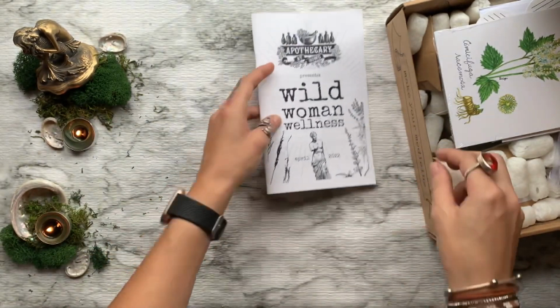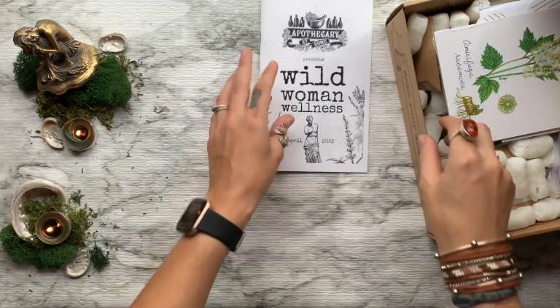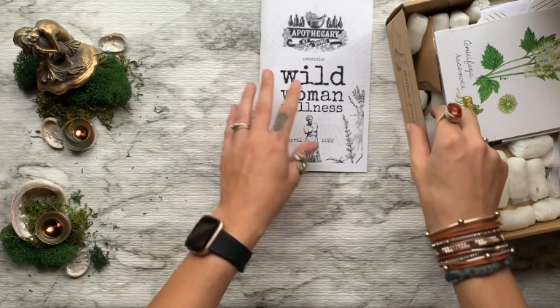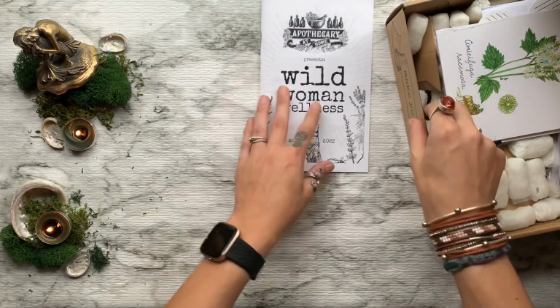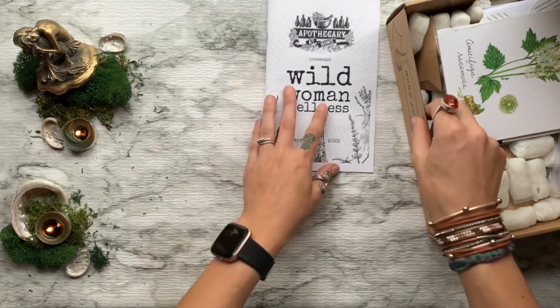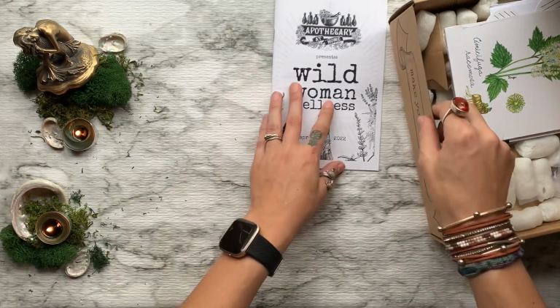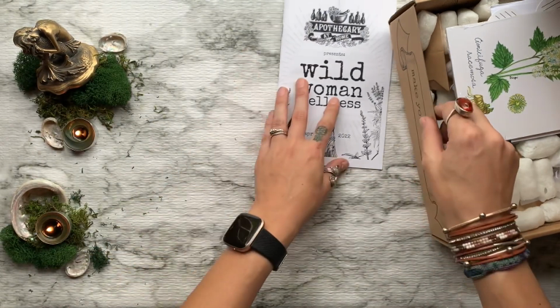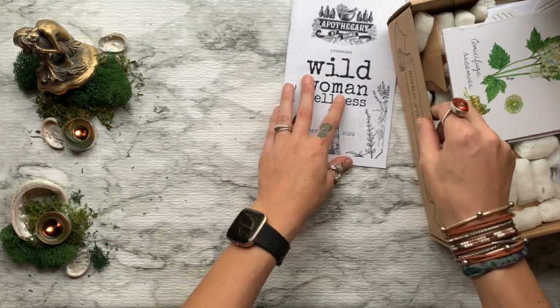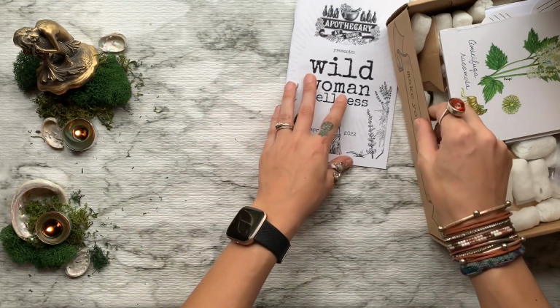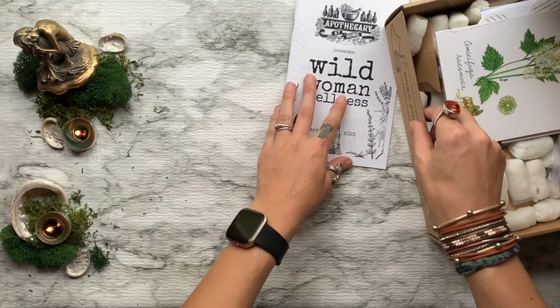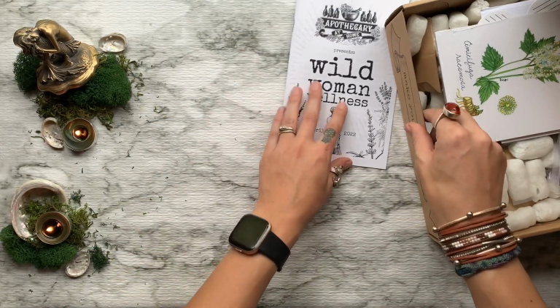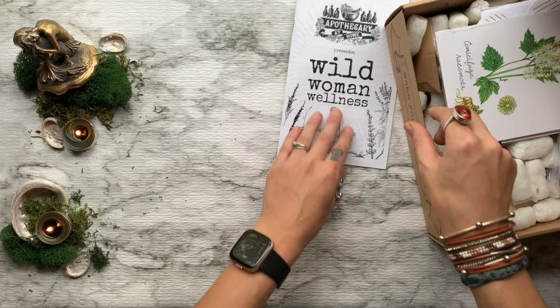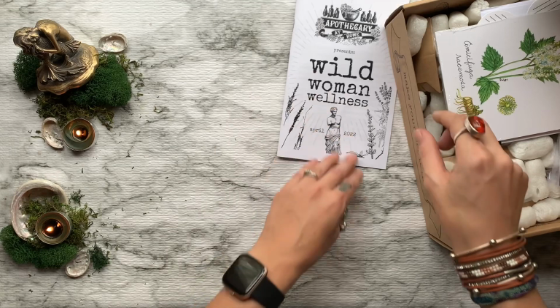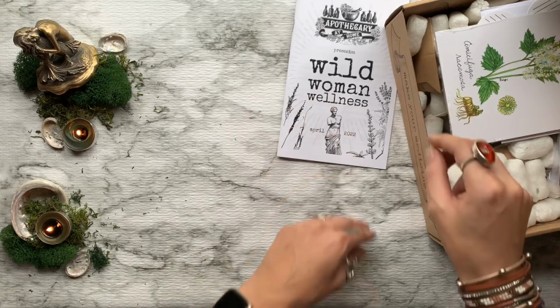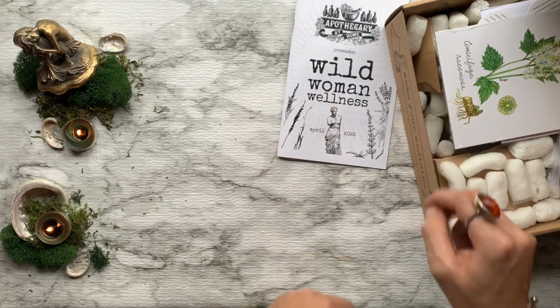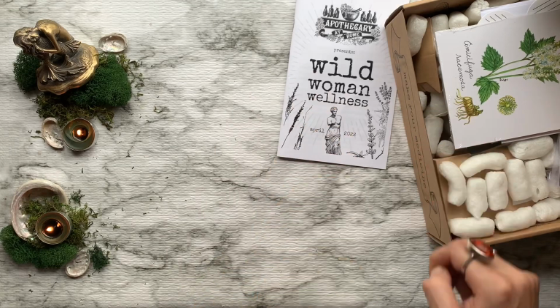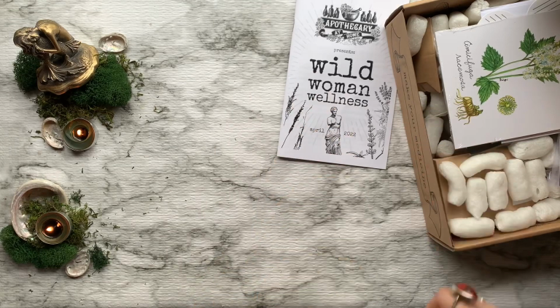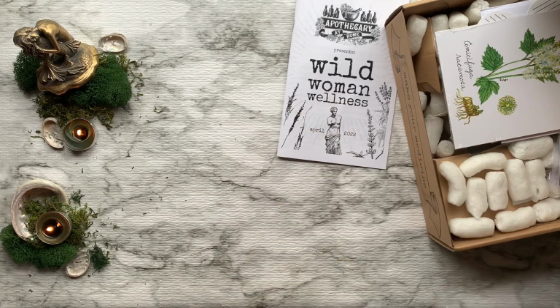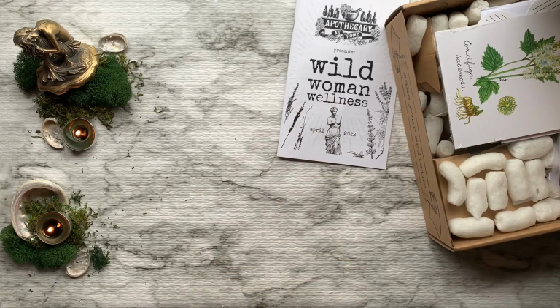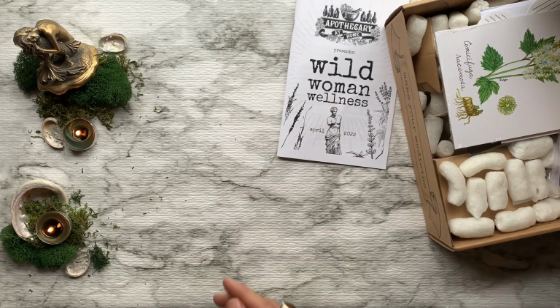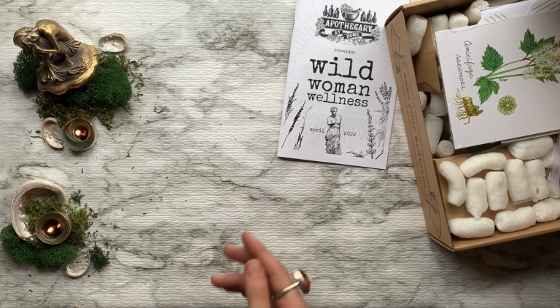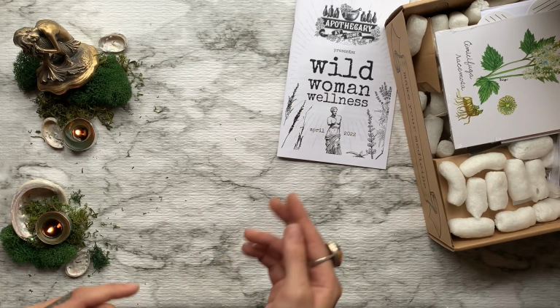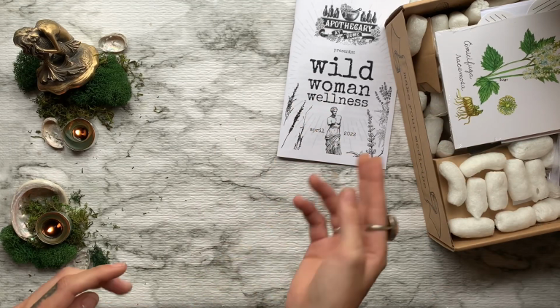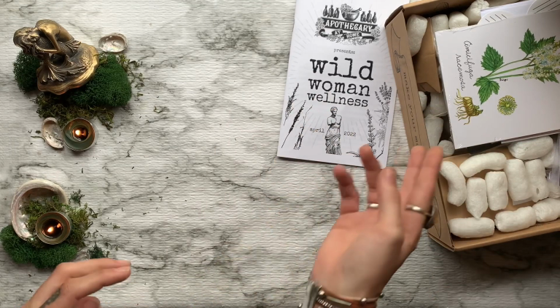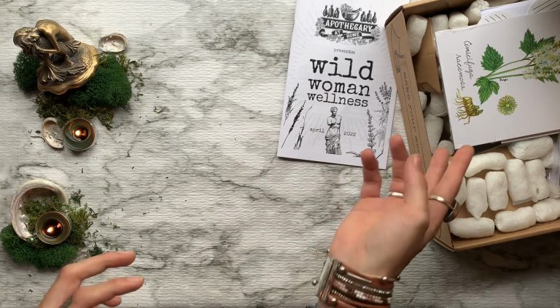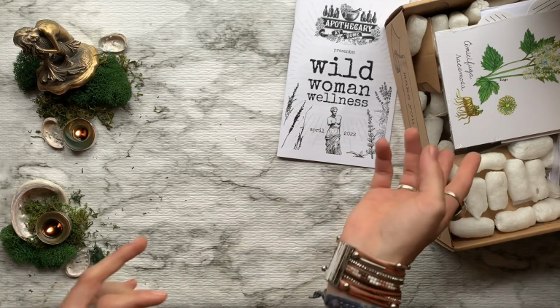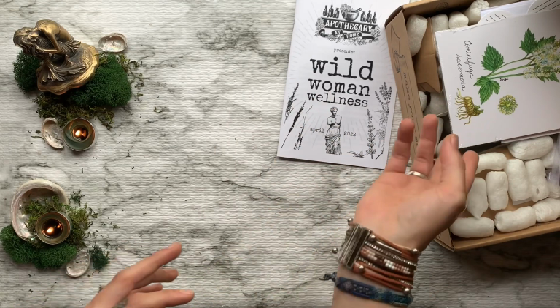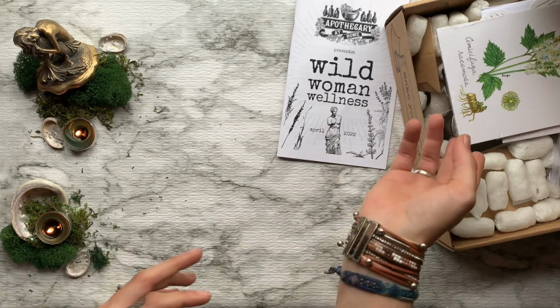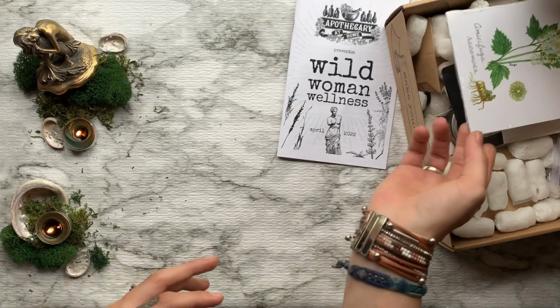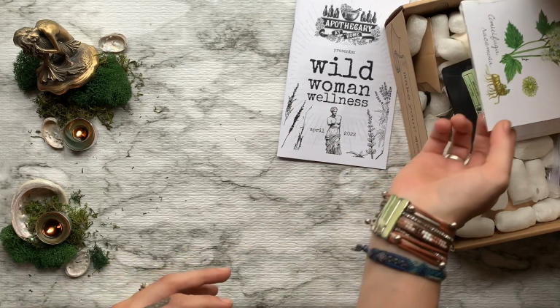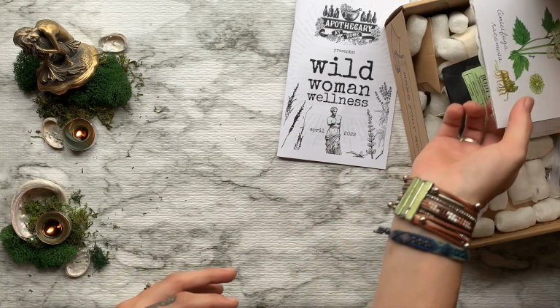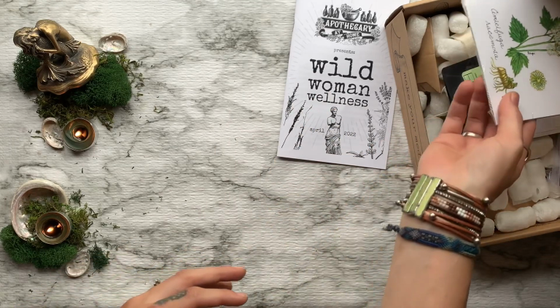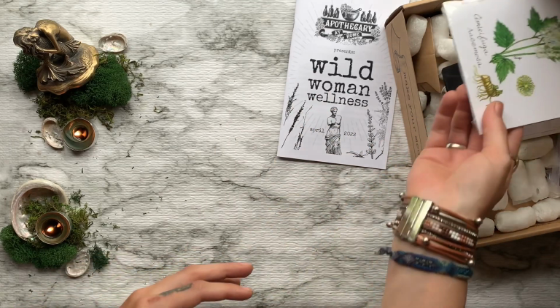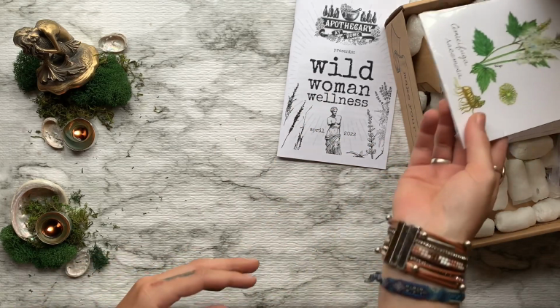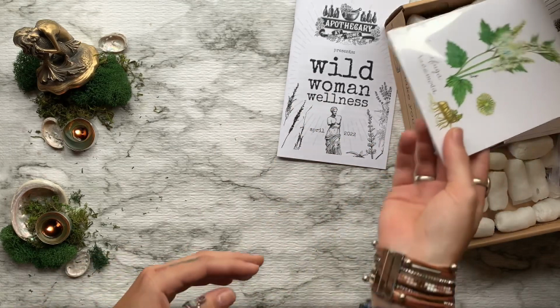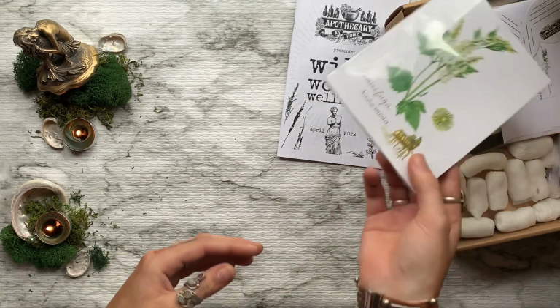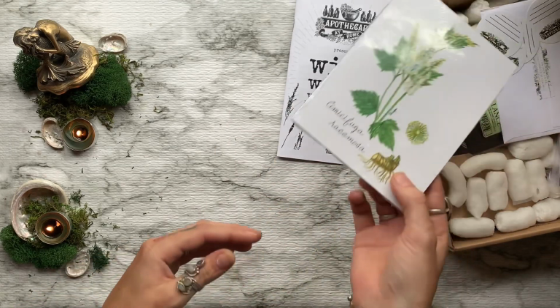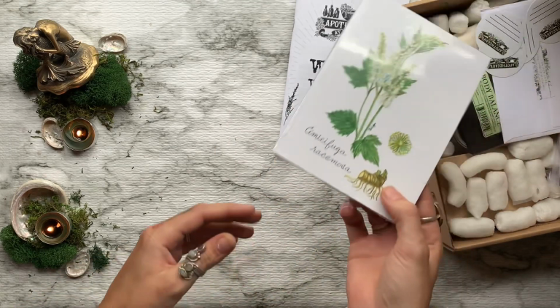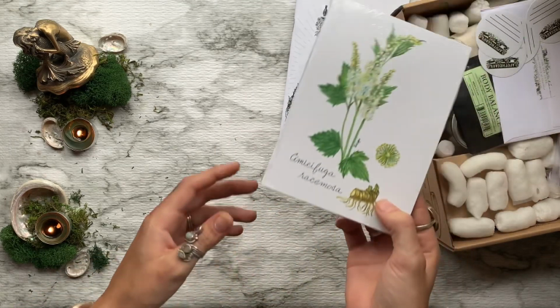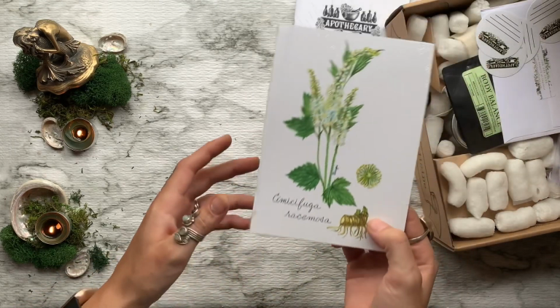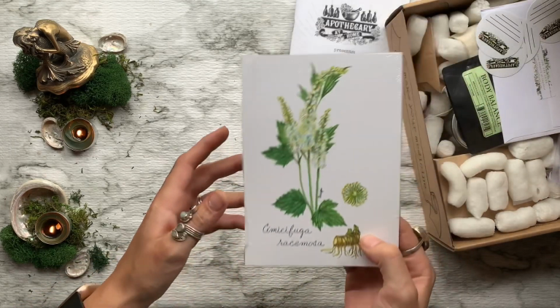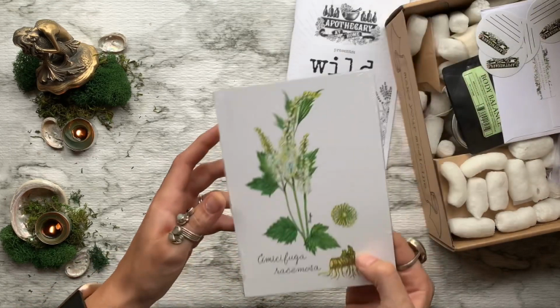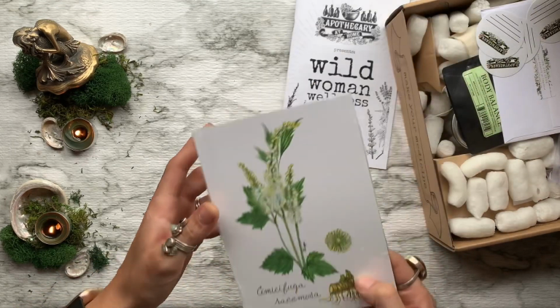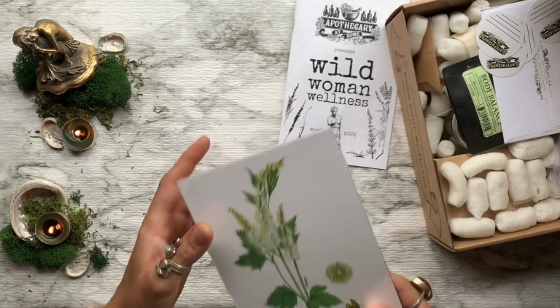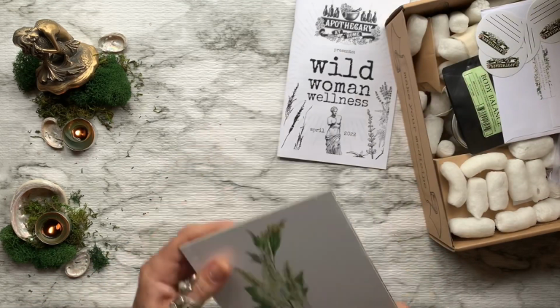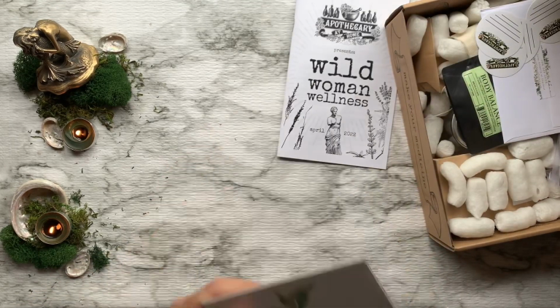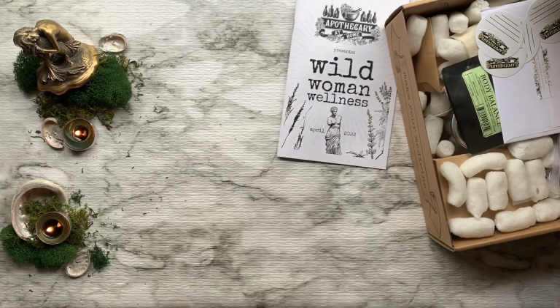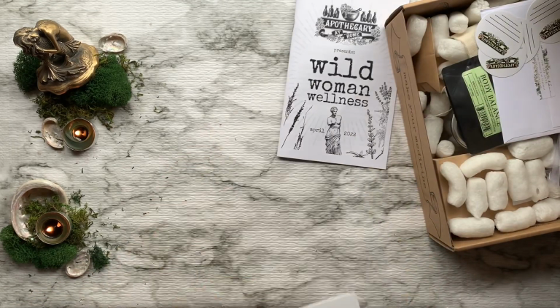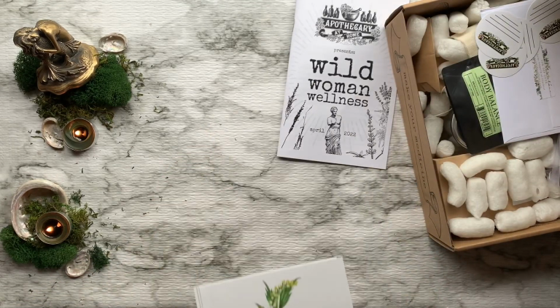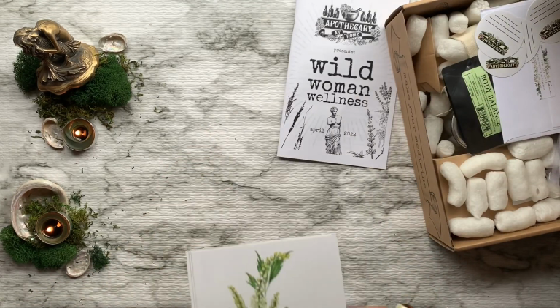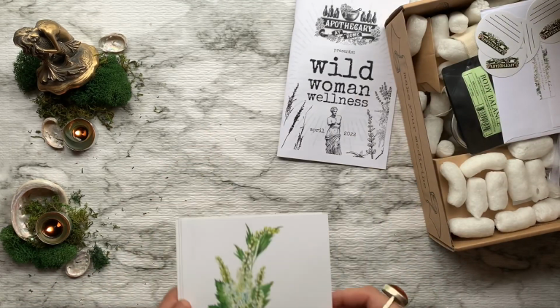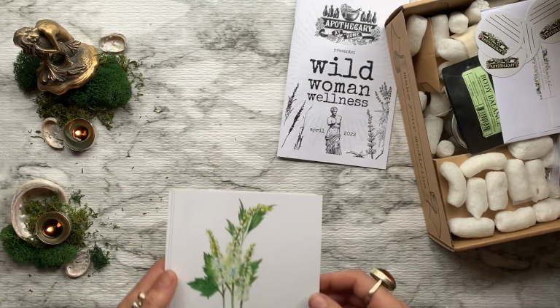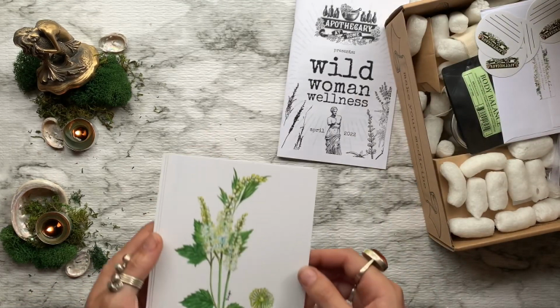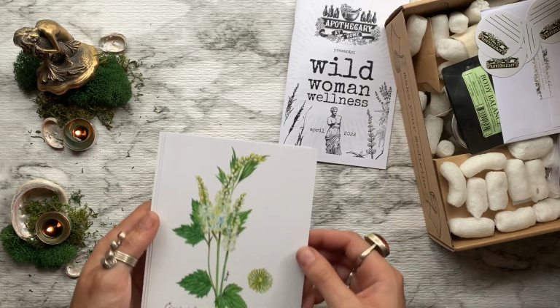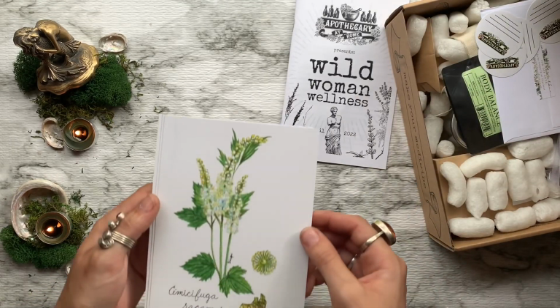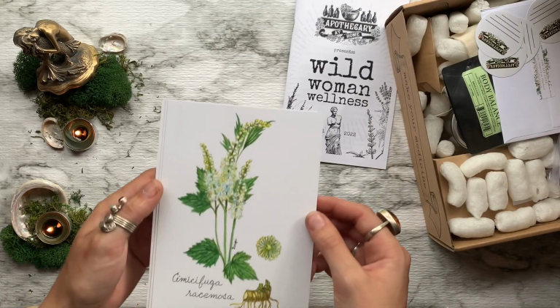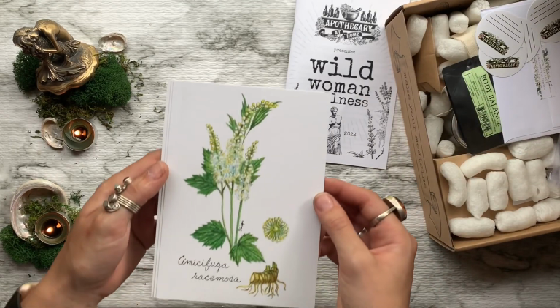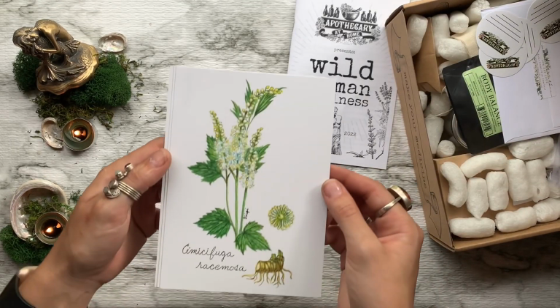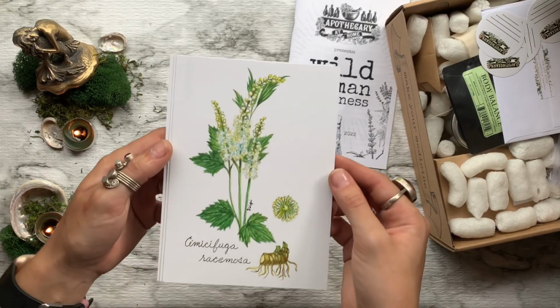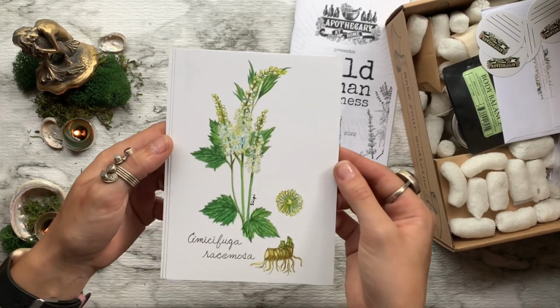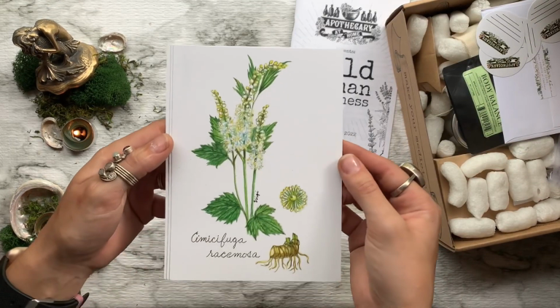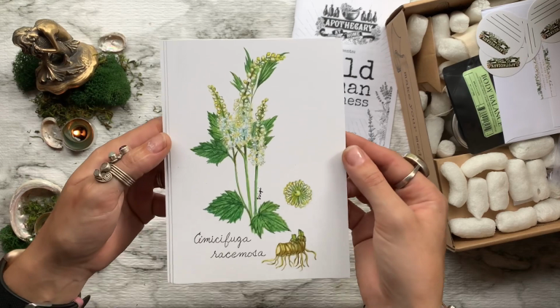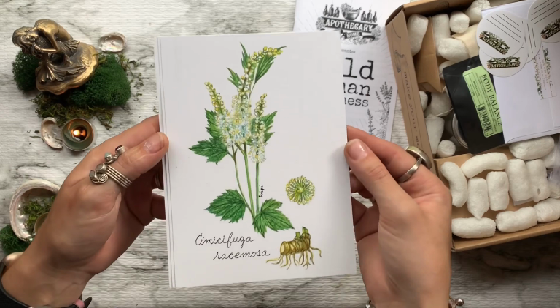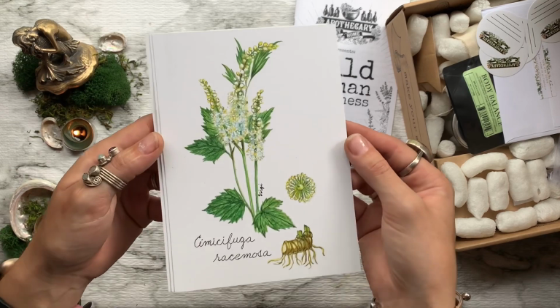Next month in May will be all about herbs for energy and focus. Alrighty, diving on into our box!